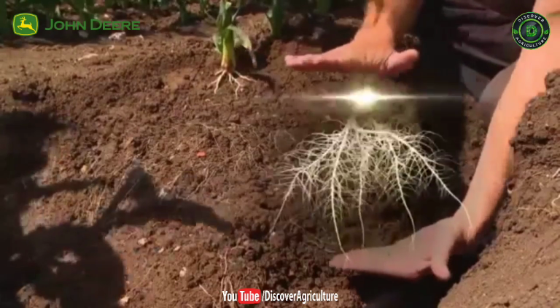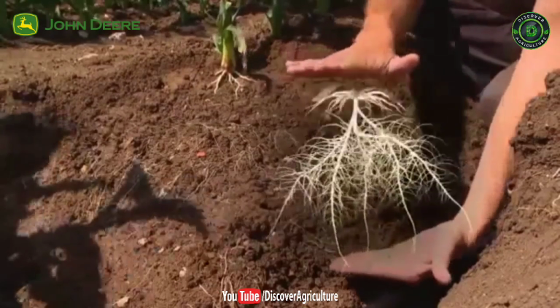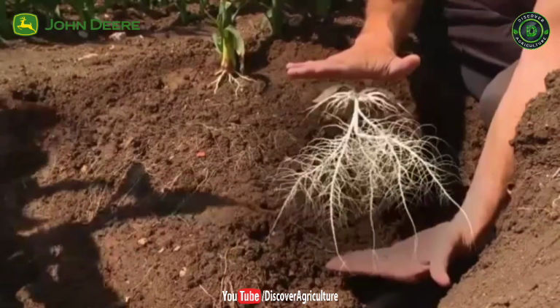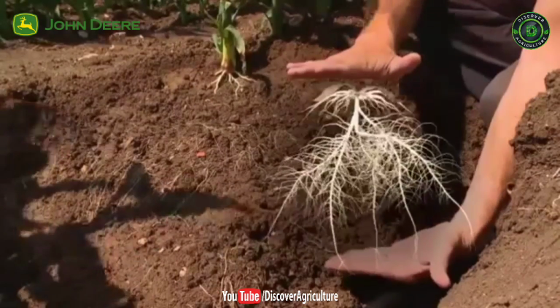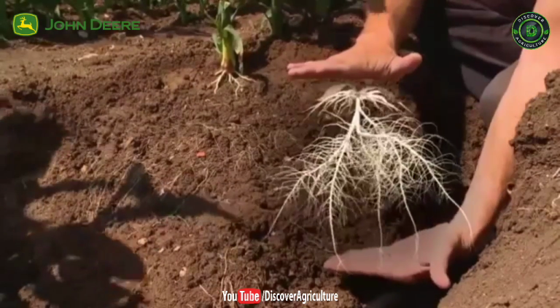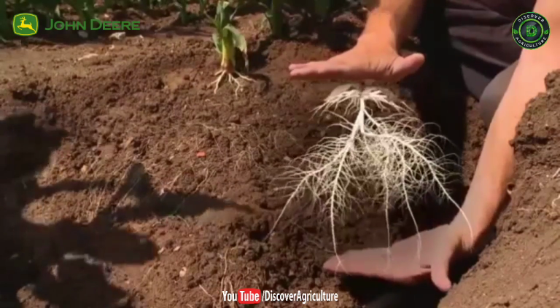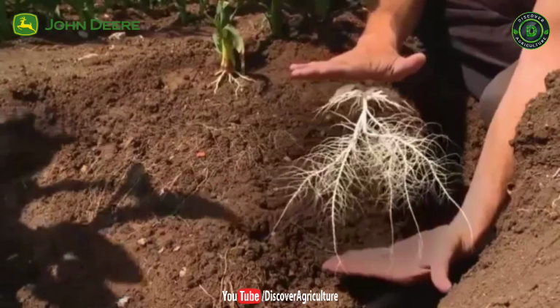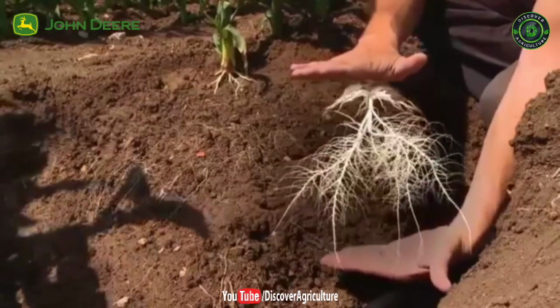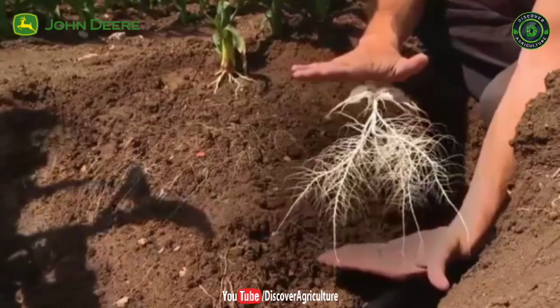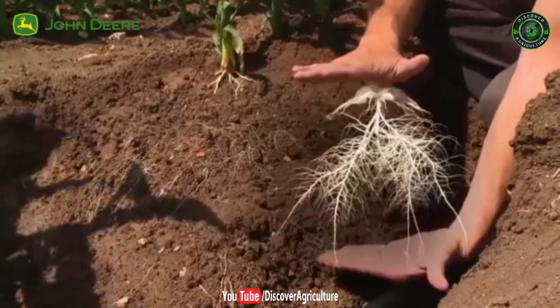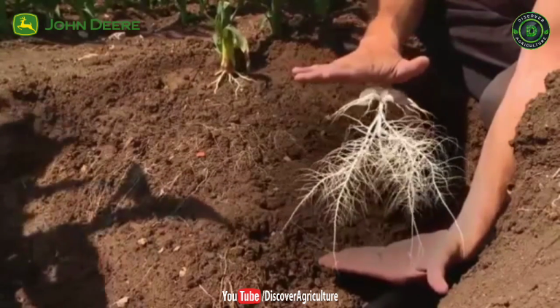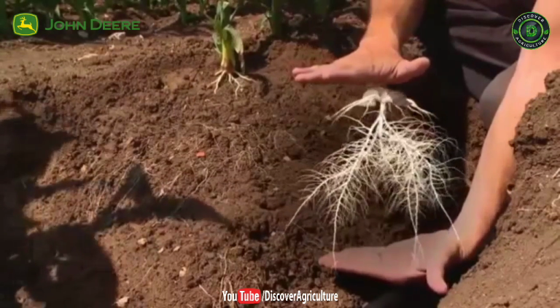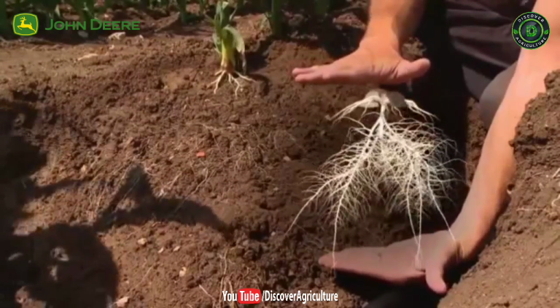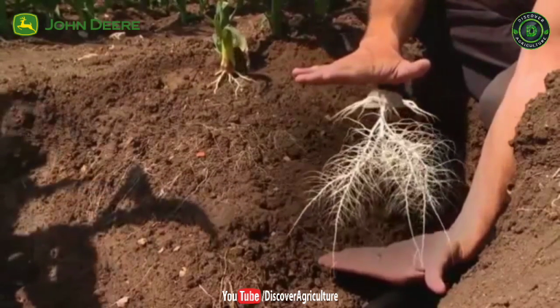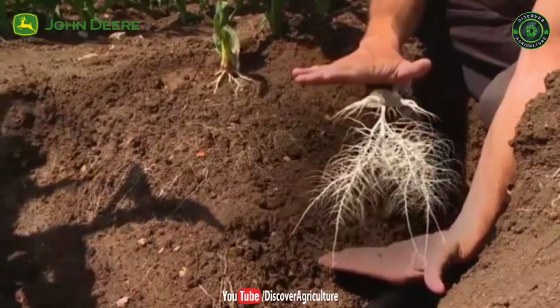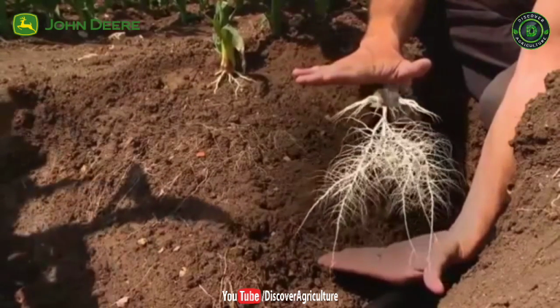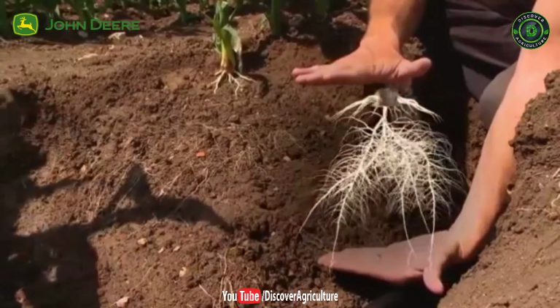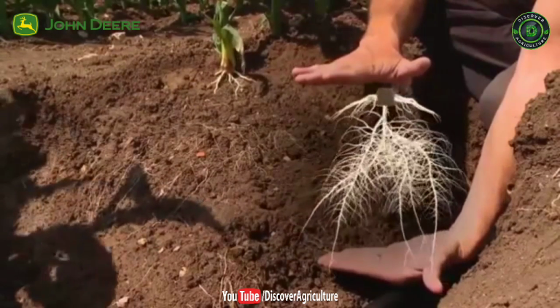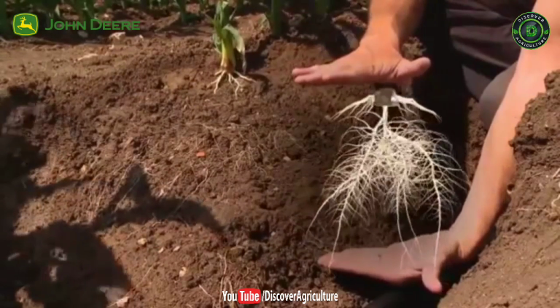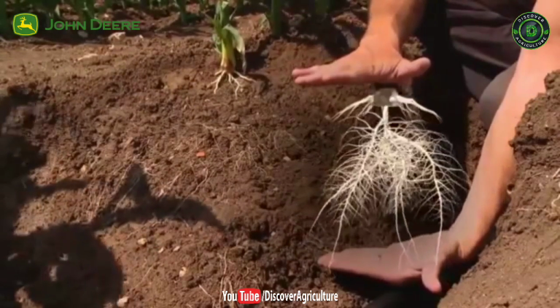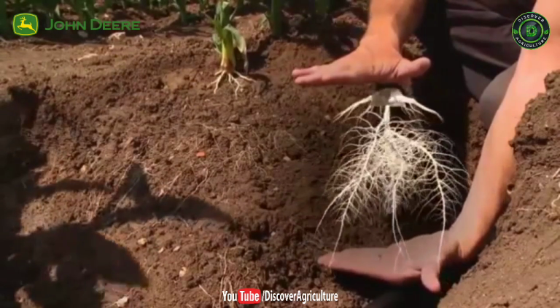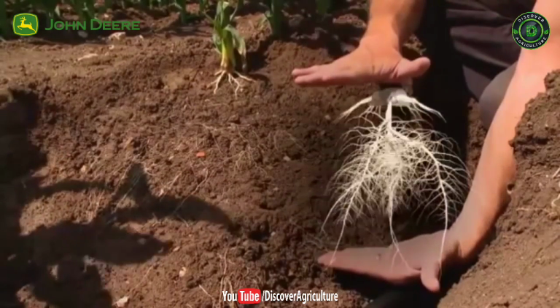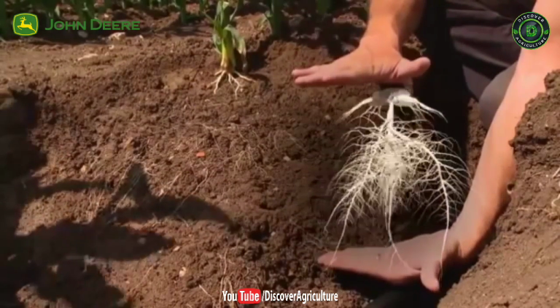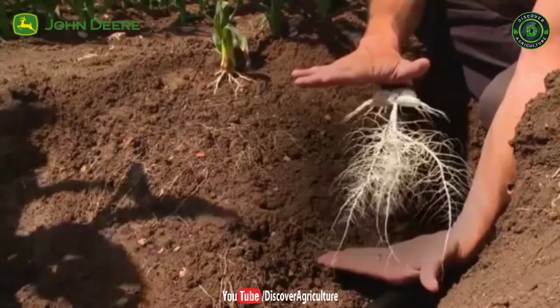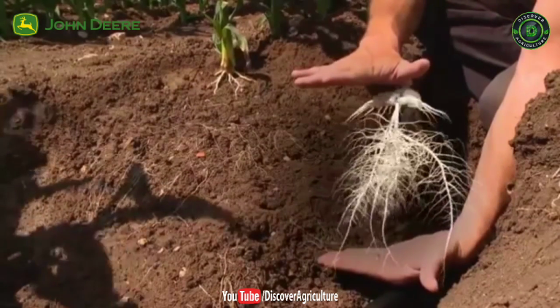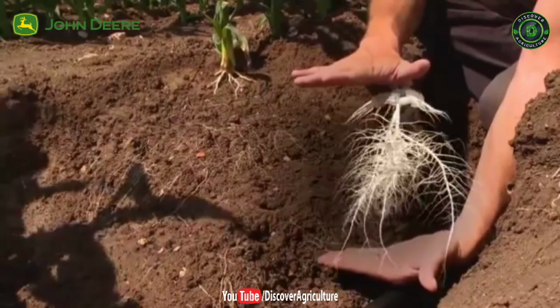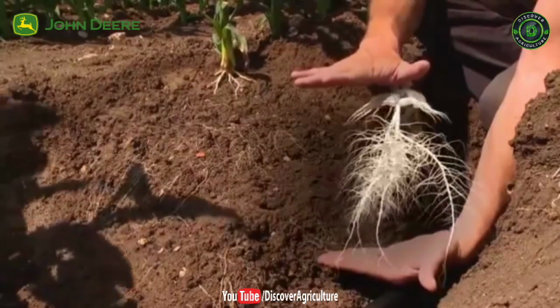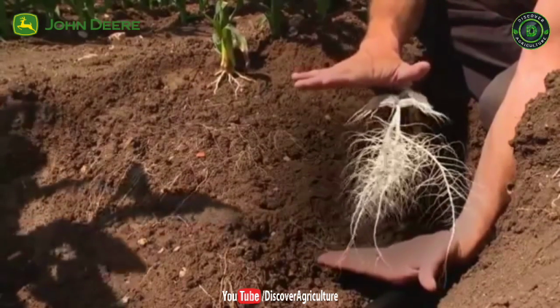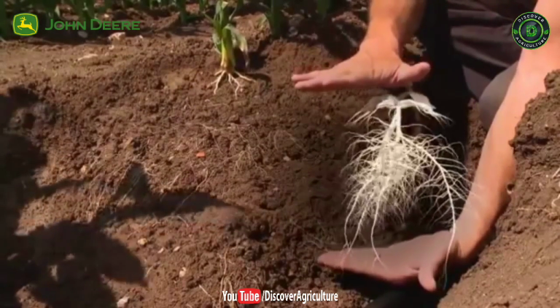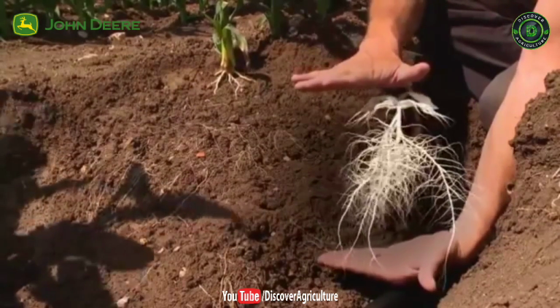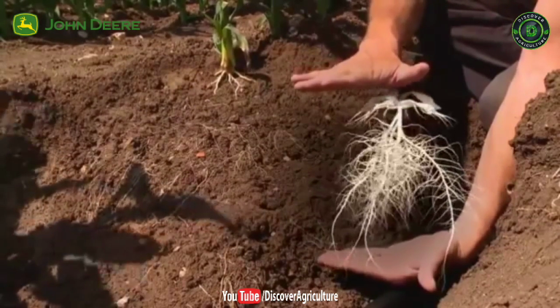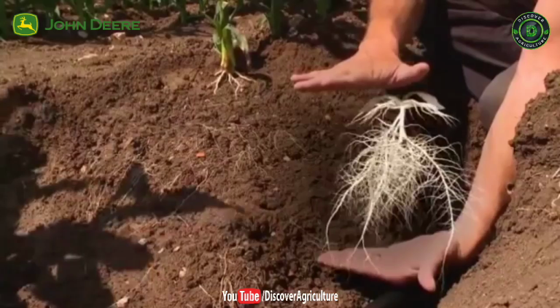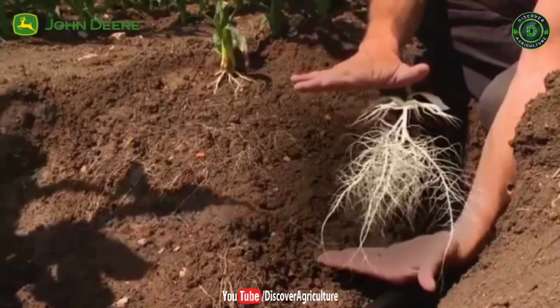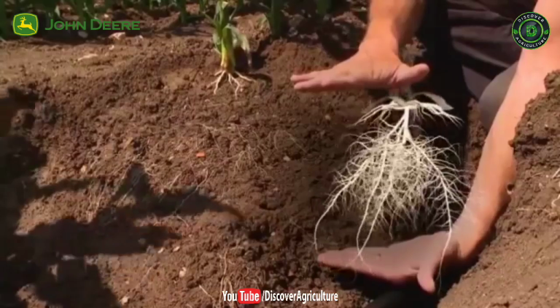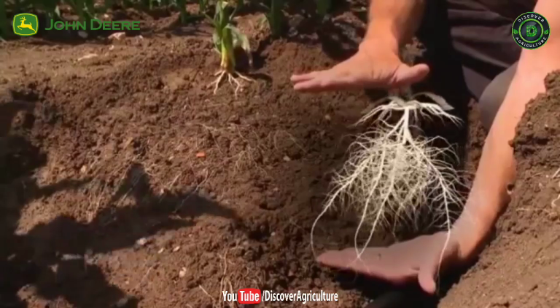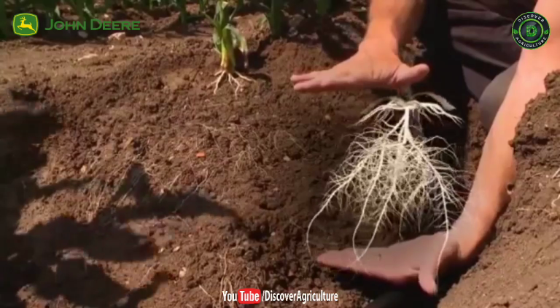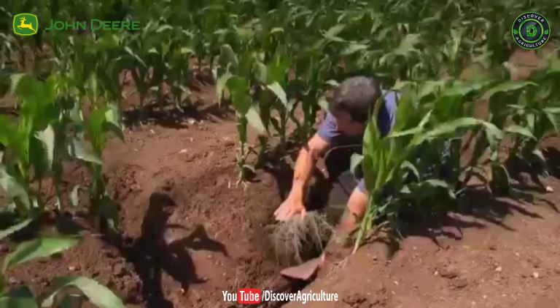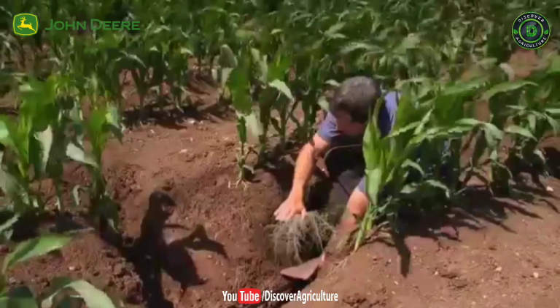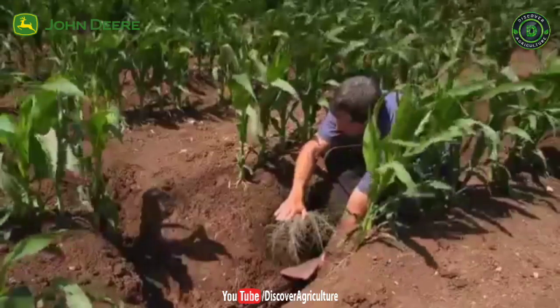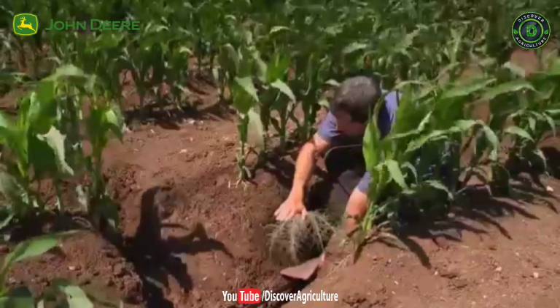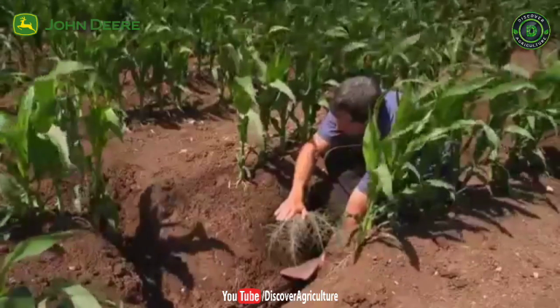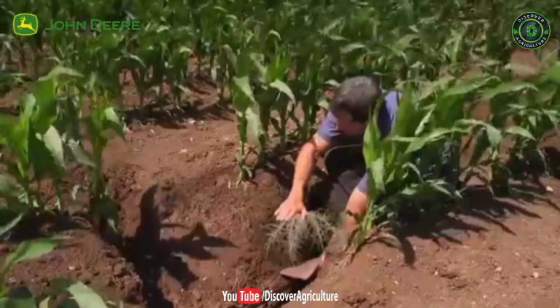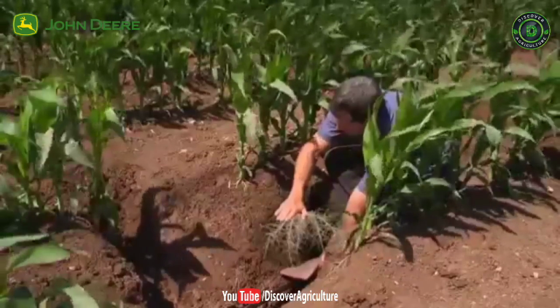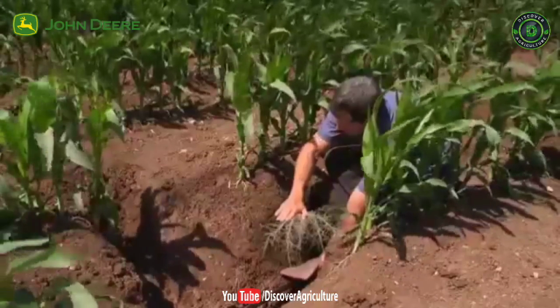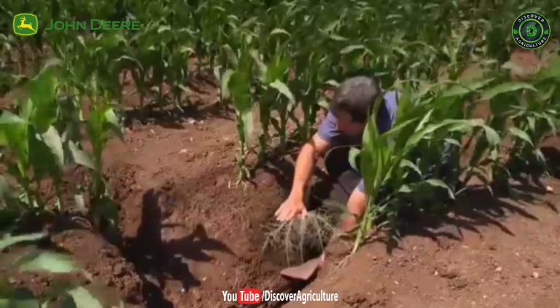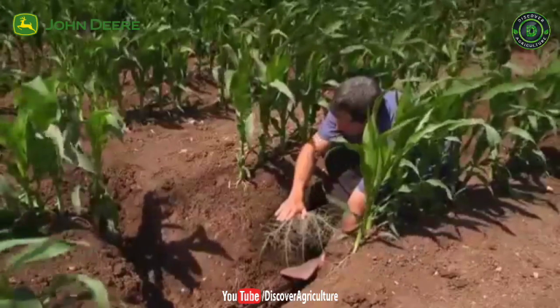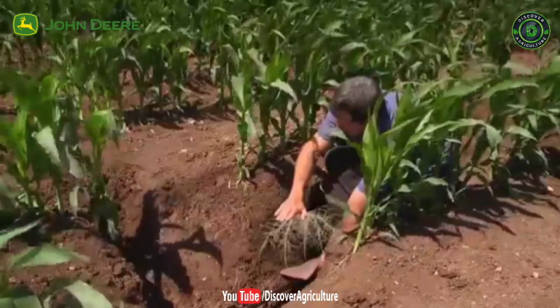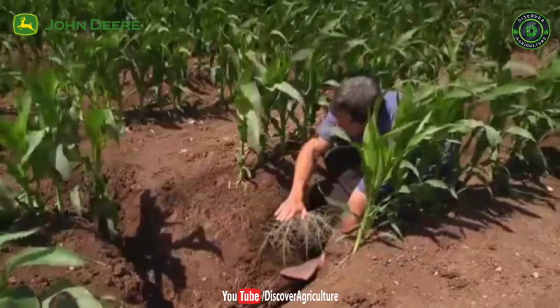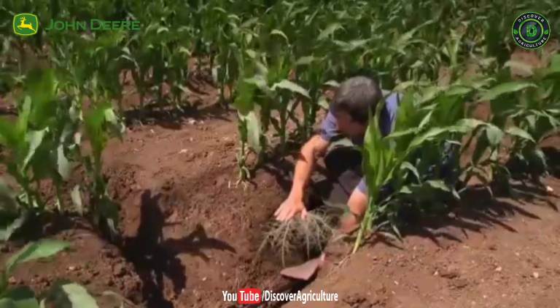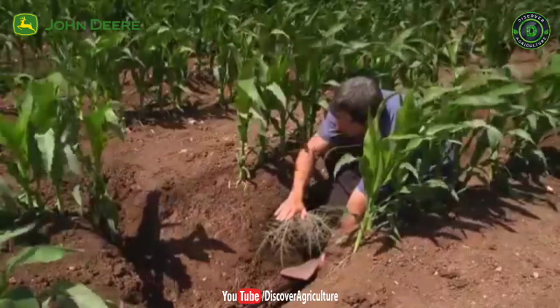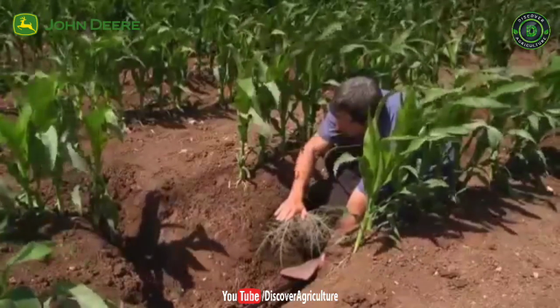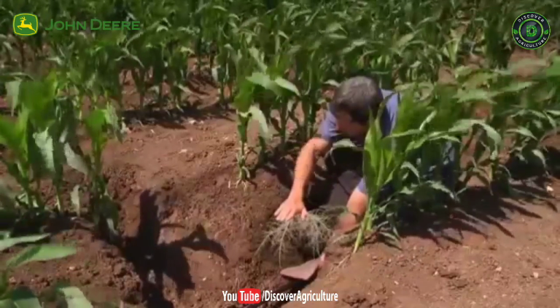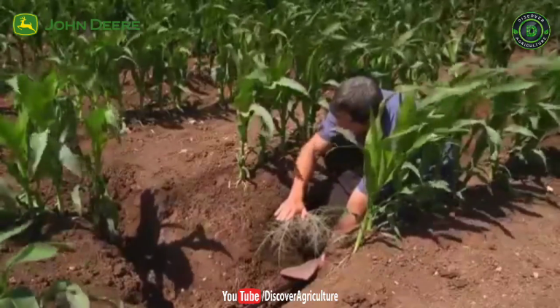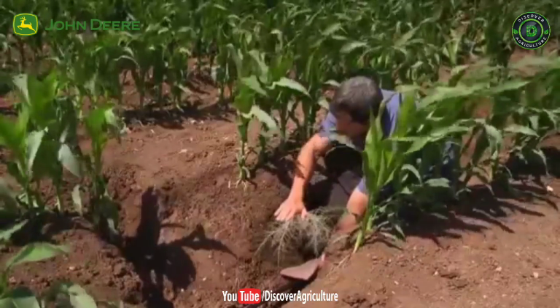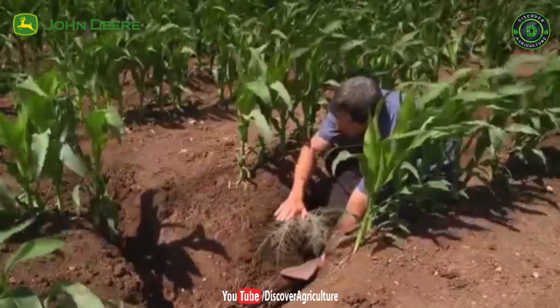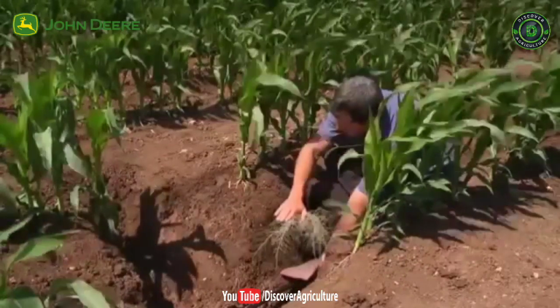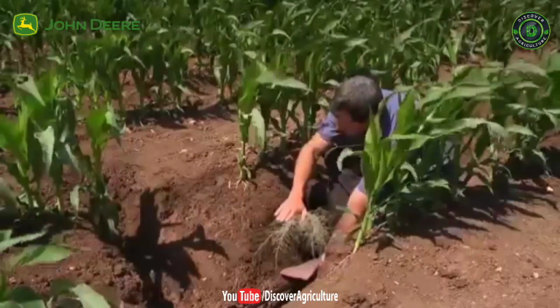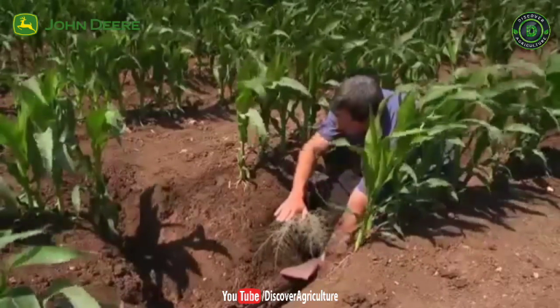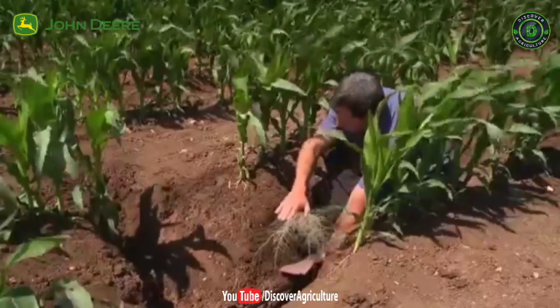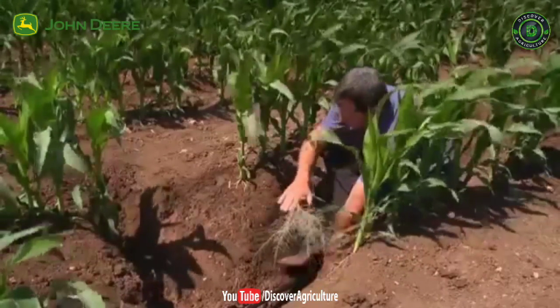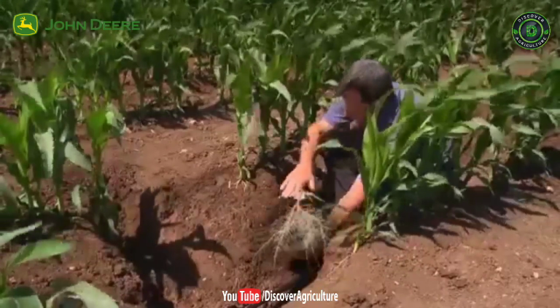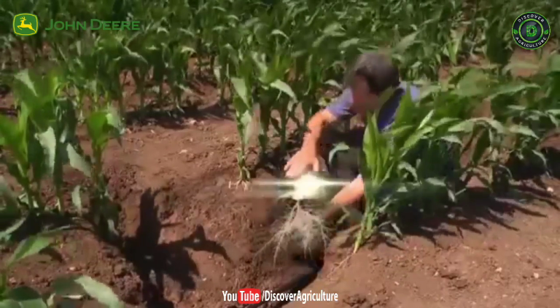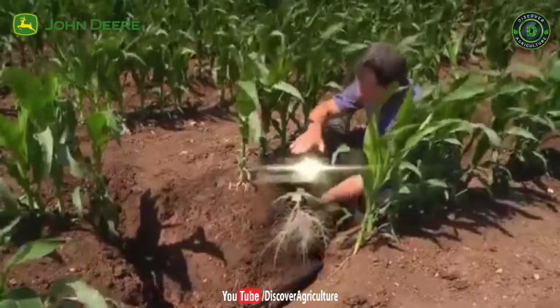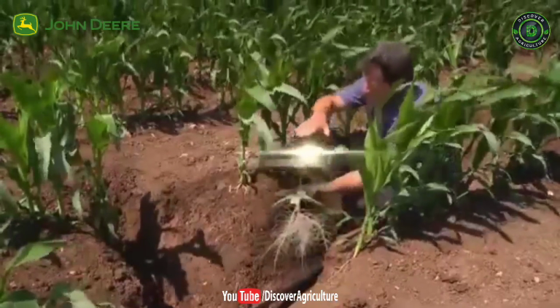At this stage, the plant's root system is rapidly developing and is already proportional to the canopy height.